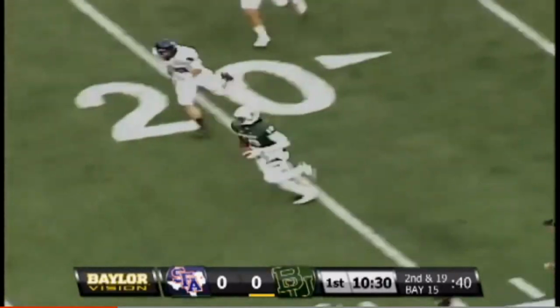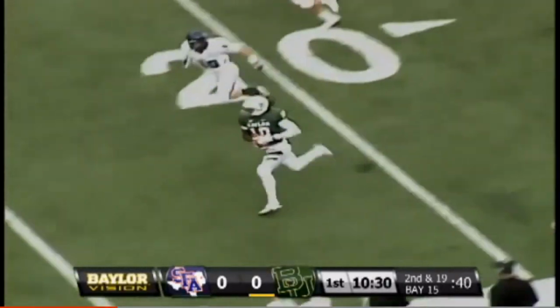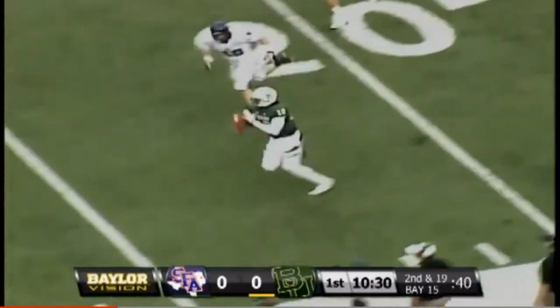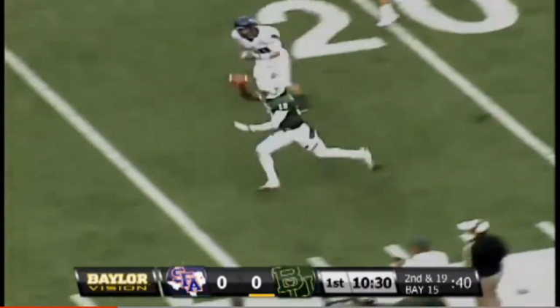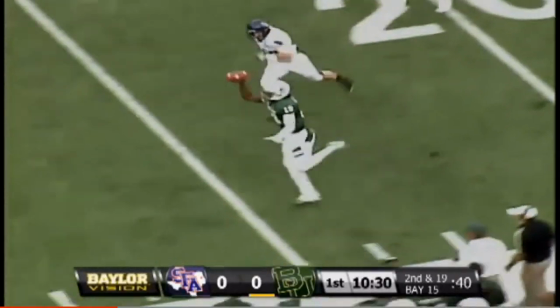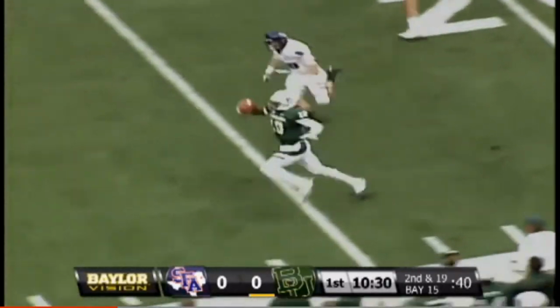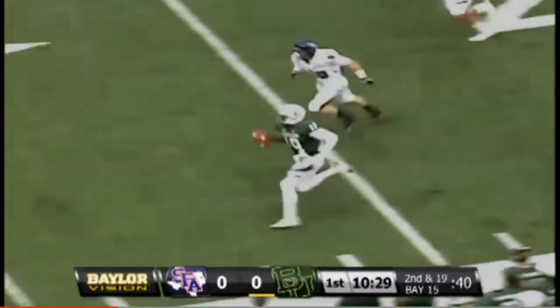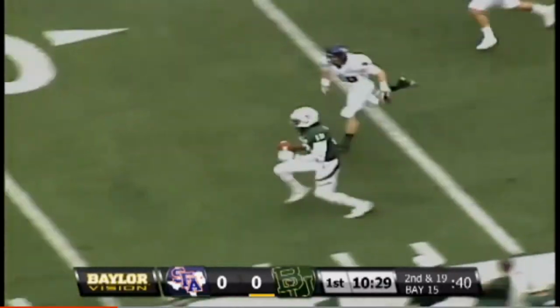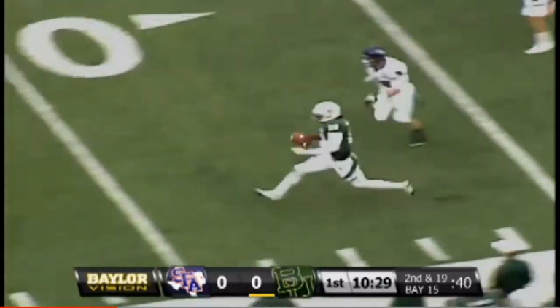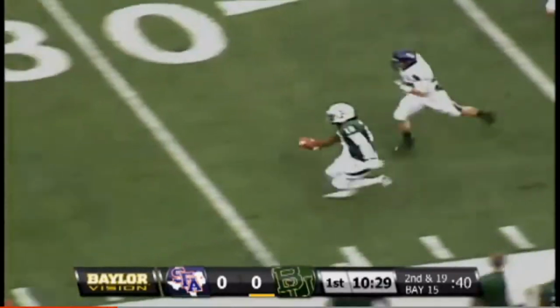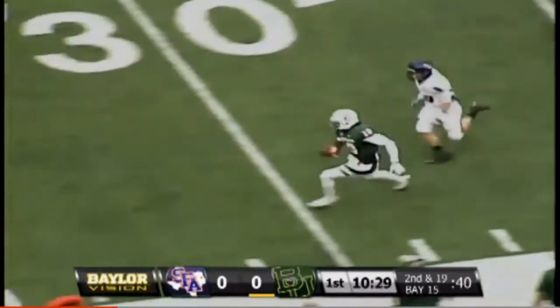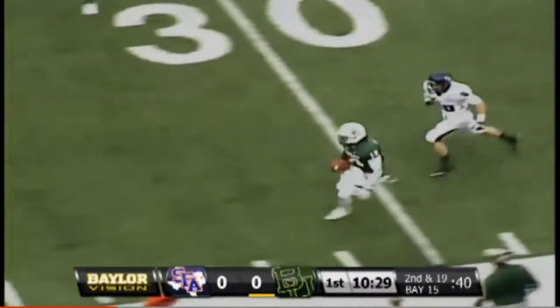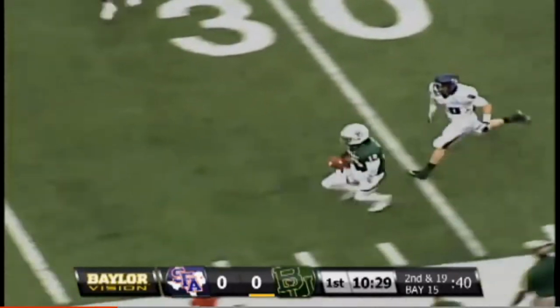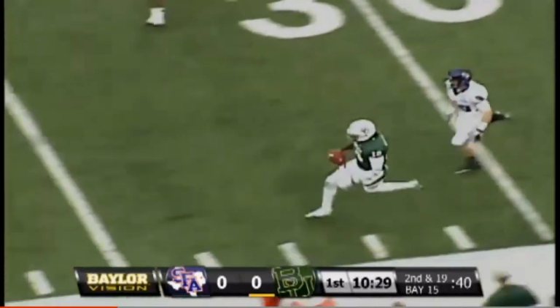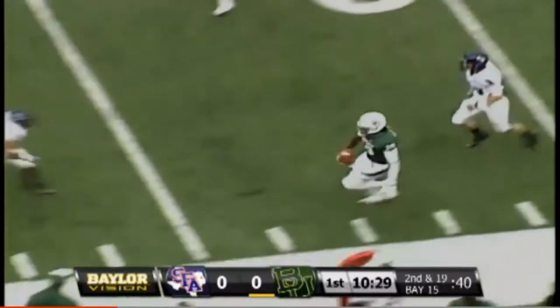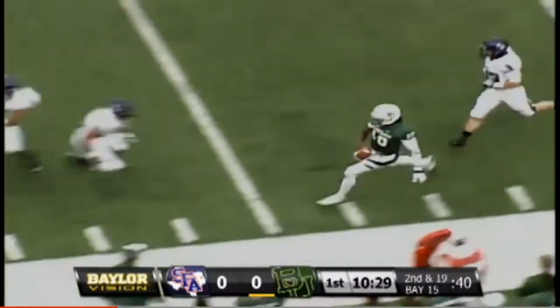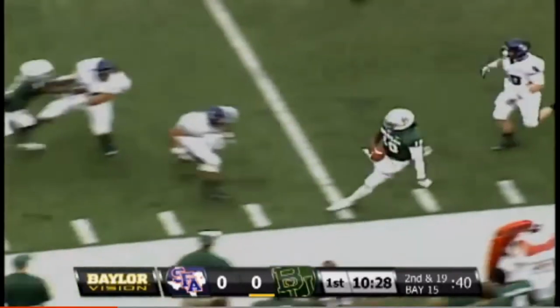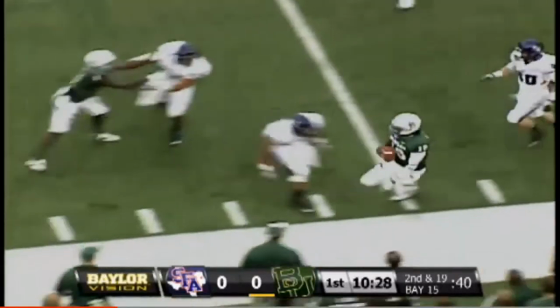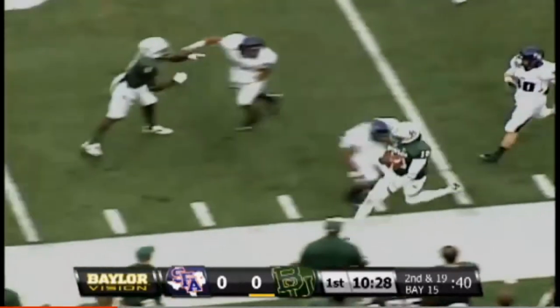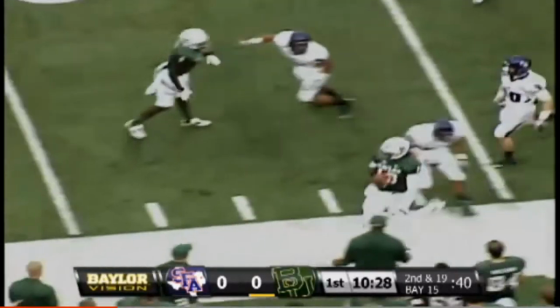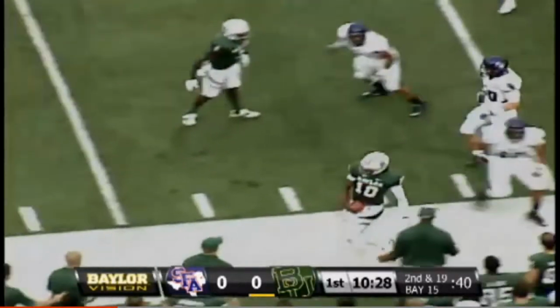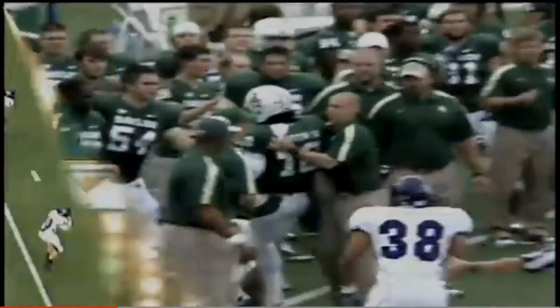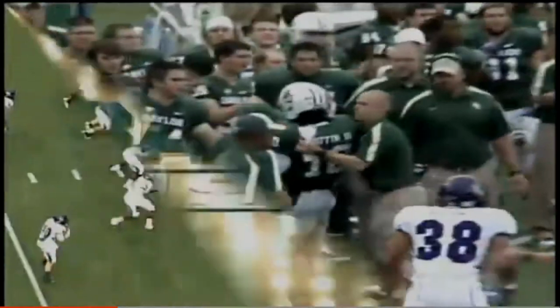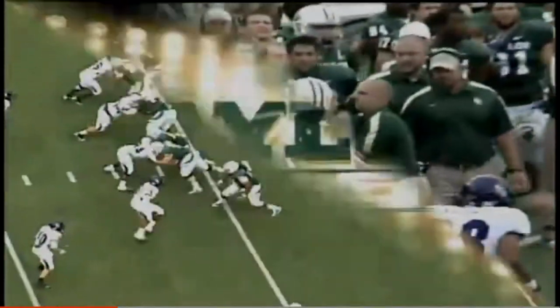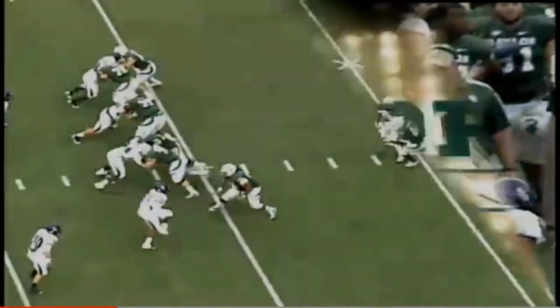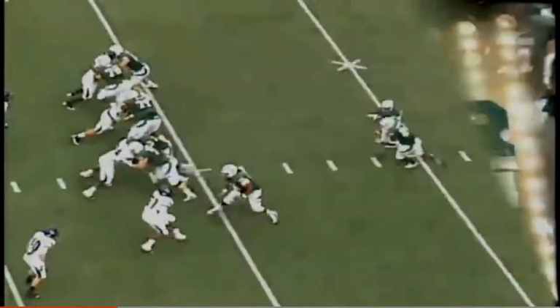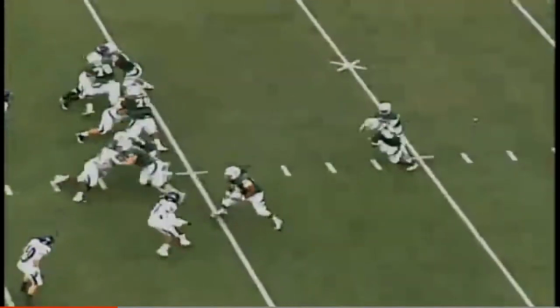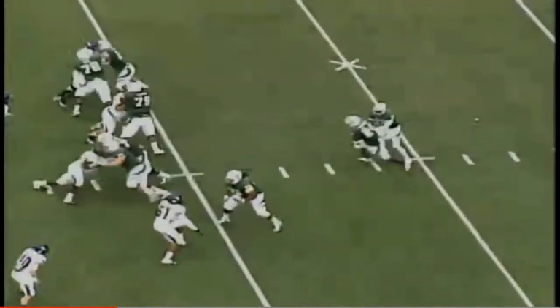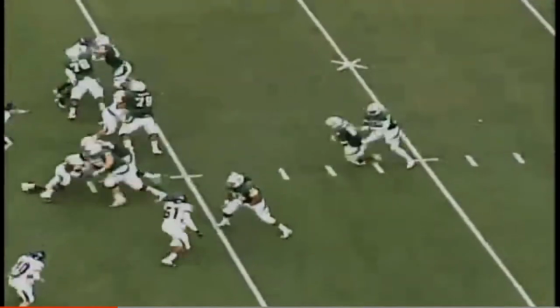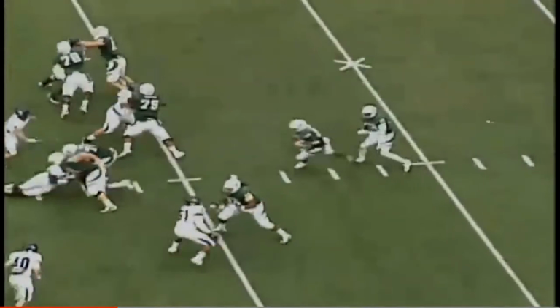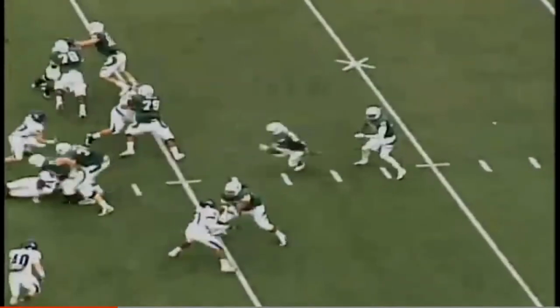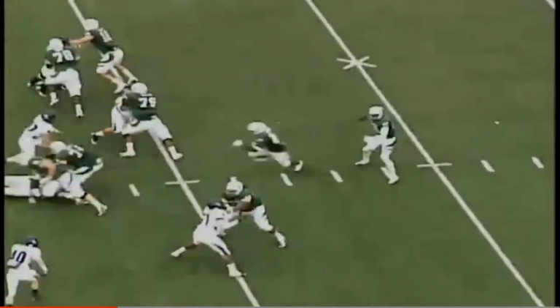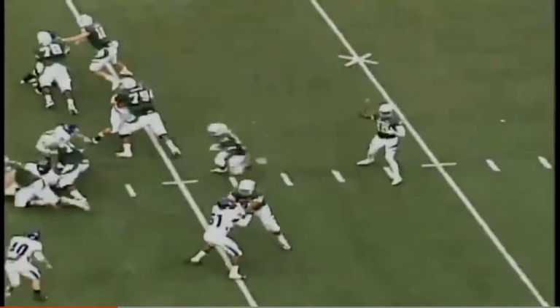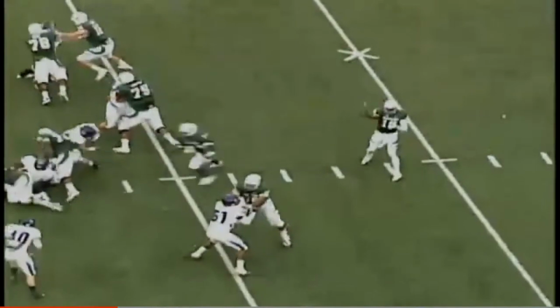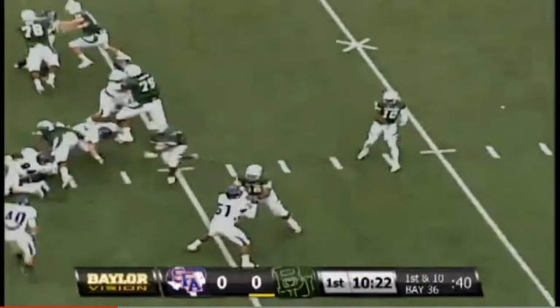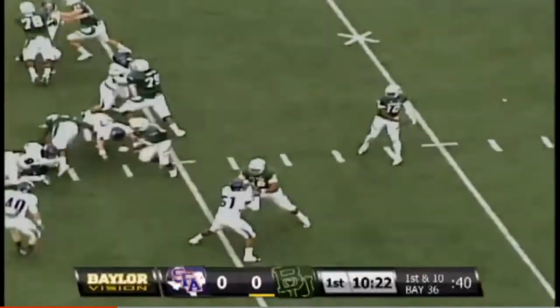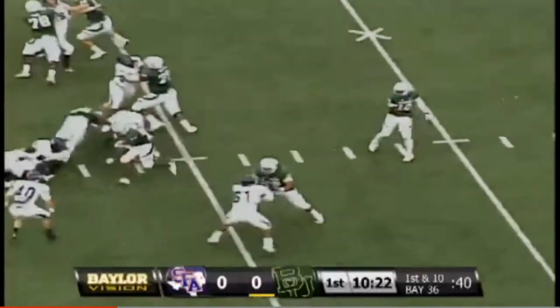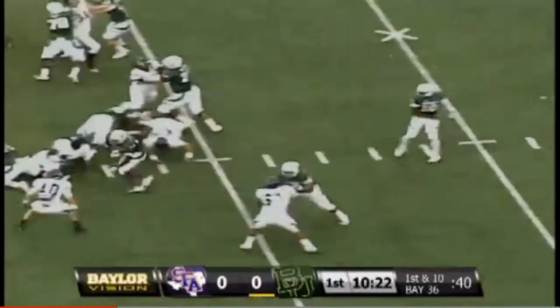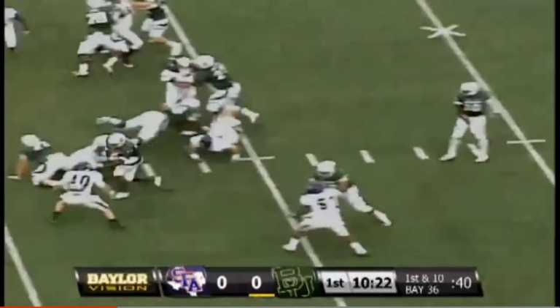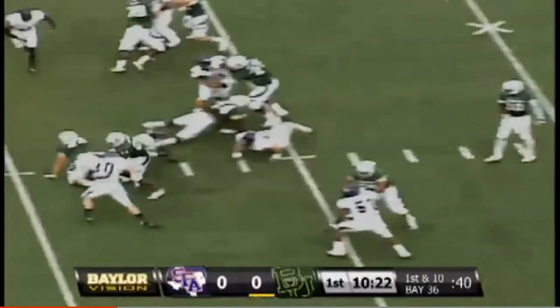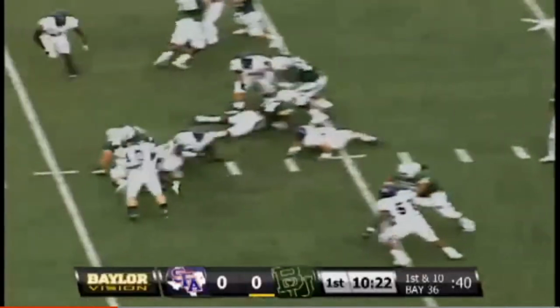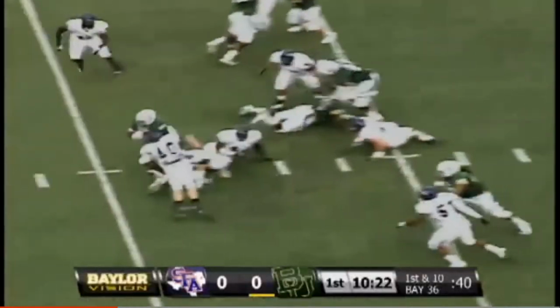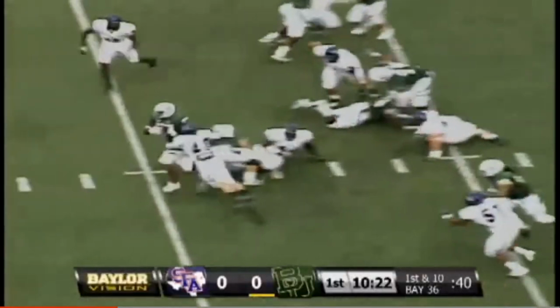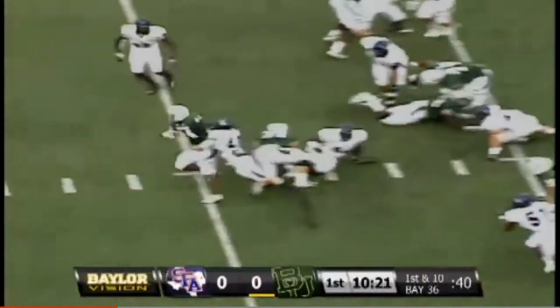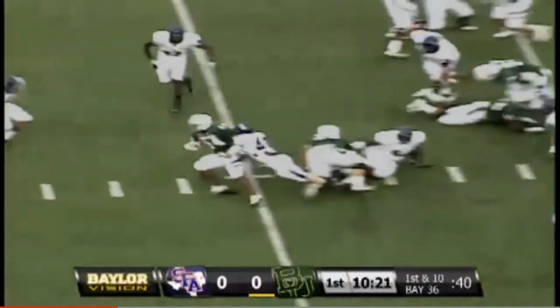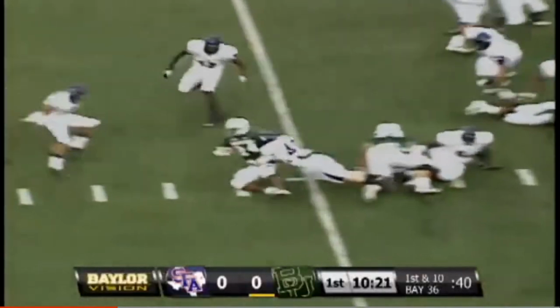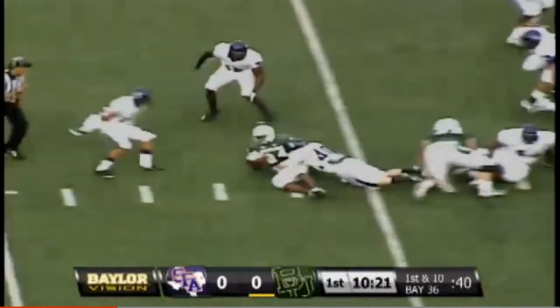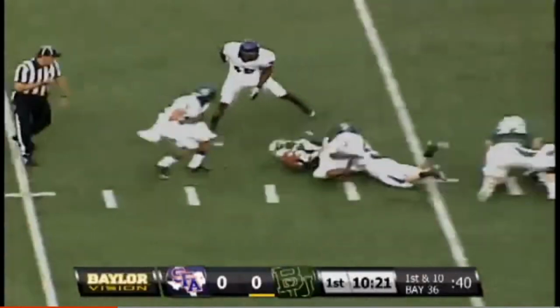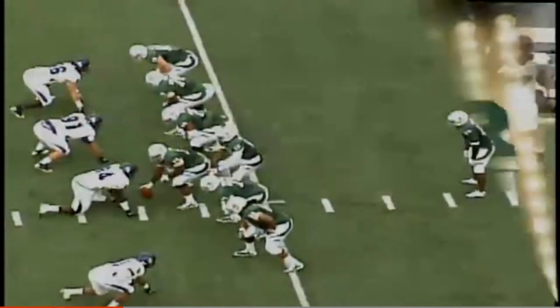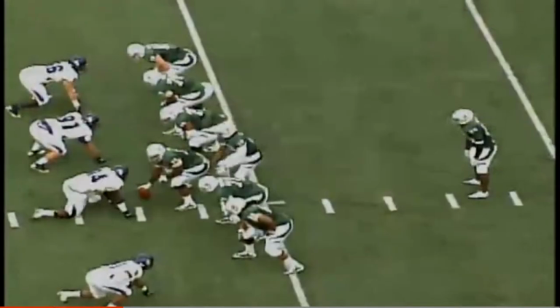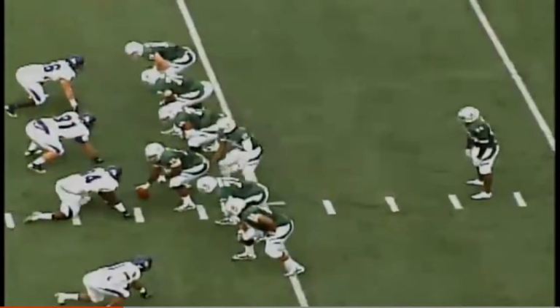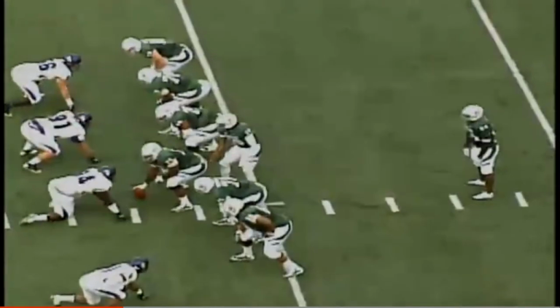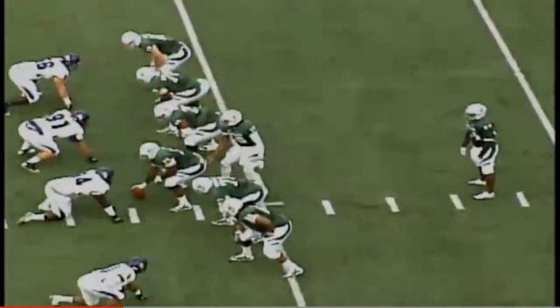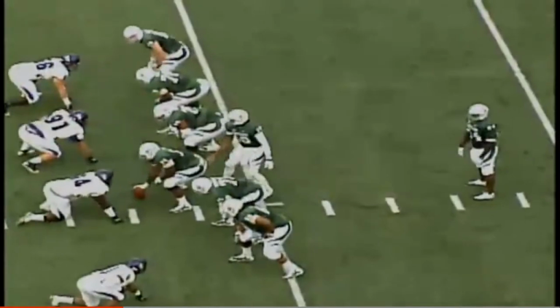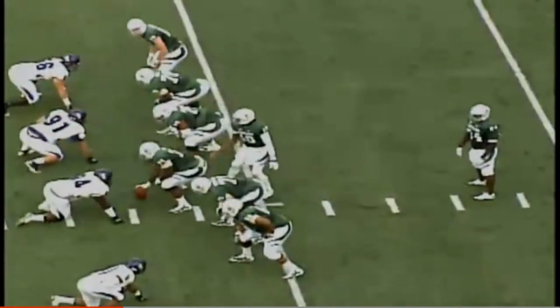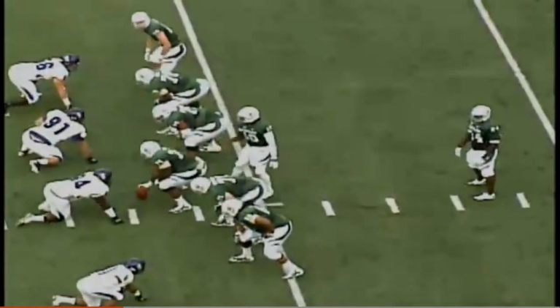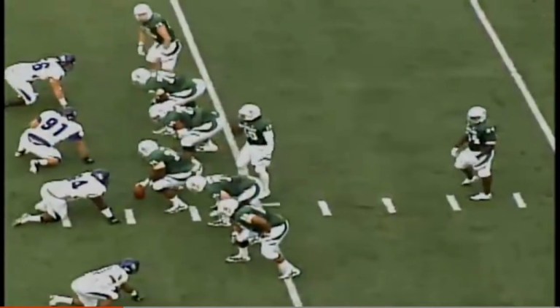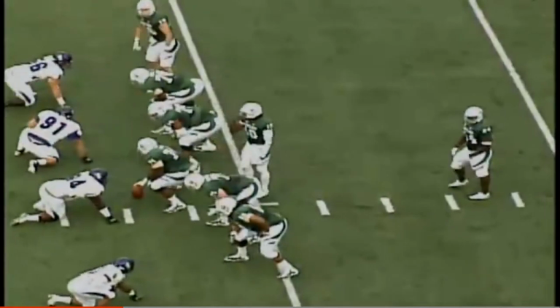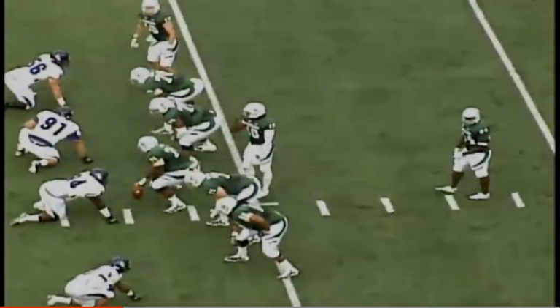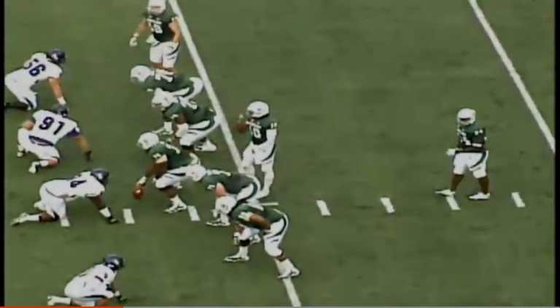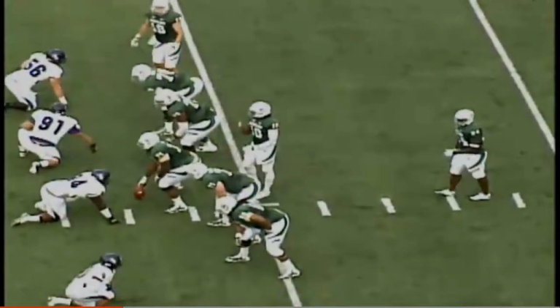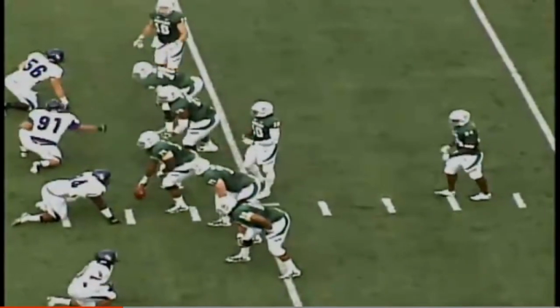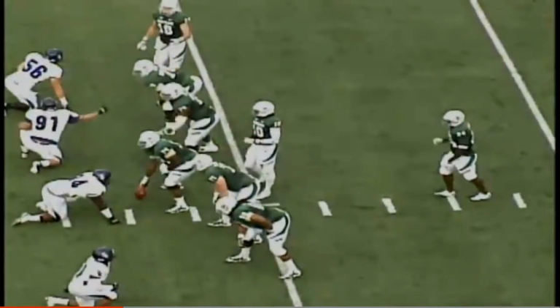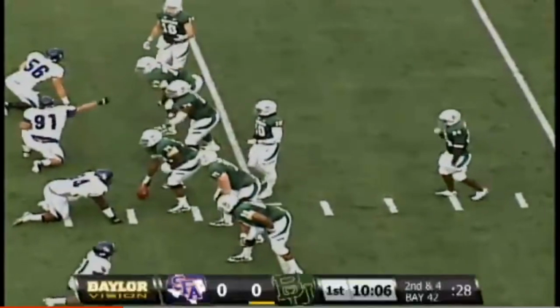Griffin's going to run to the 20, 25, 30 — boy, he got there in a hurry. Griffin bears right back to the line of scrimmage.